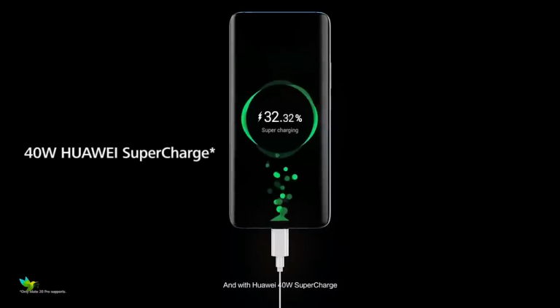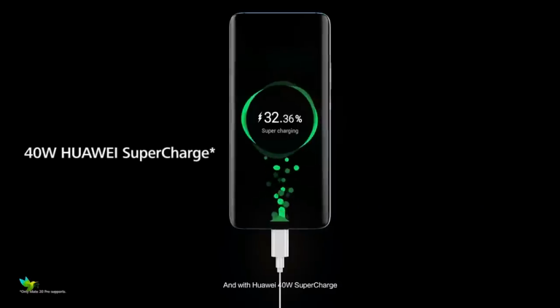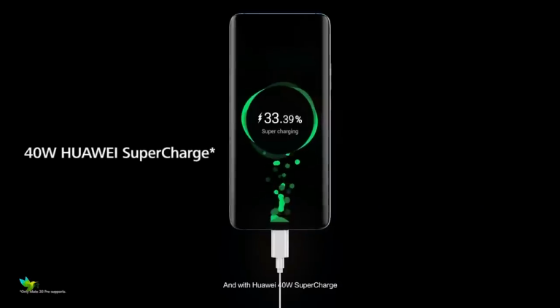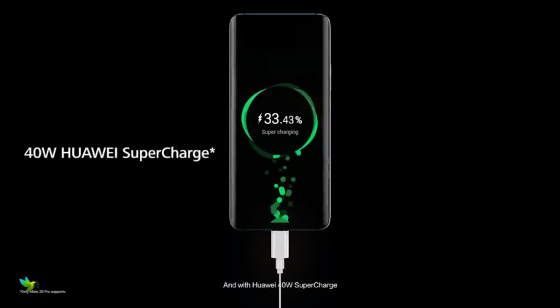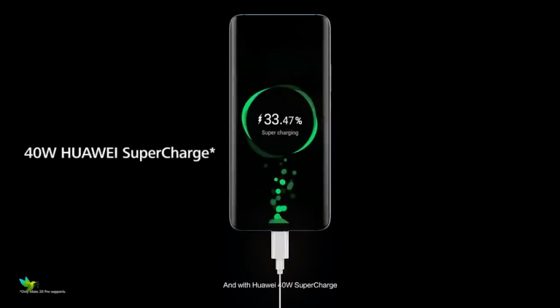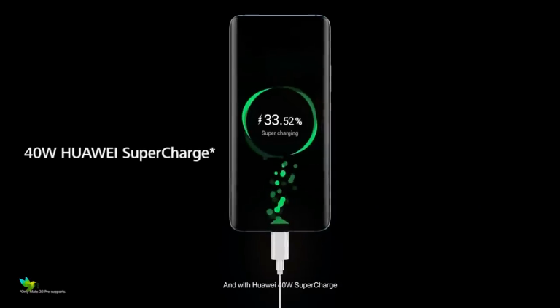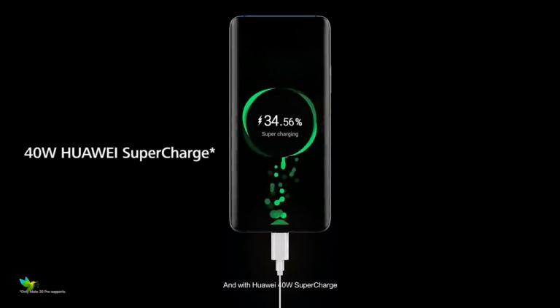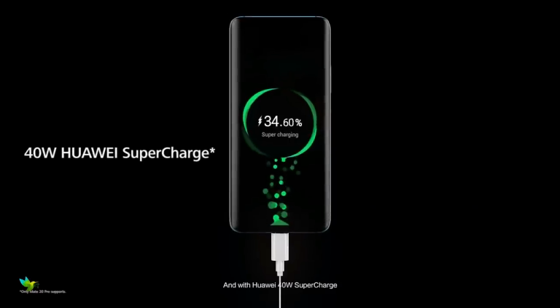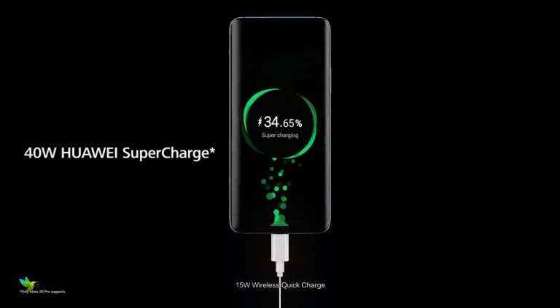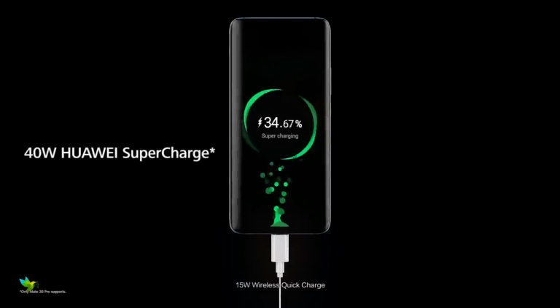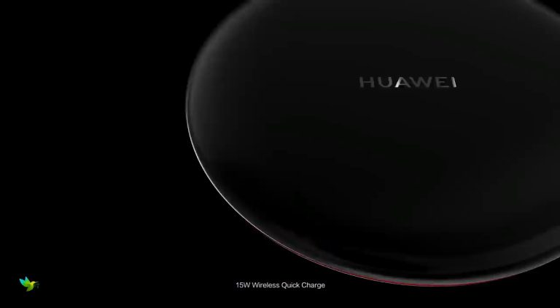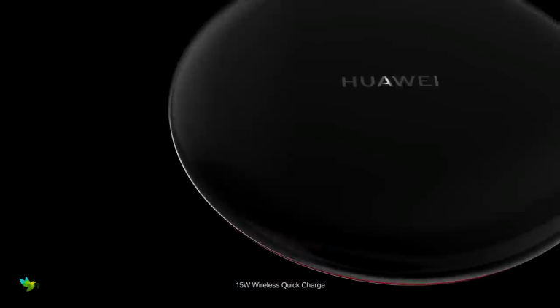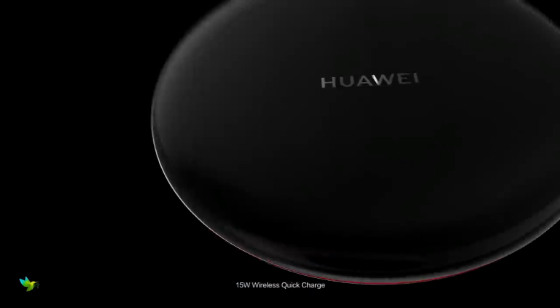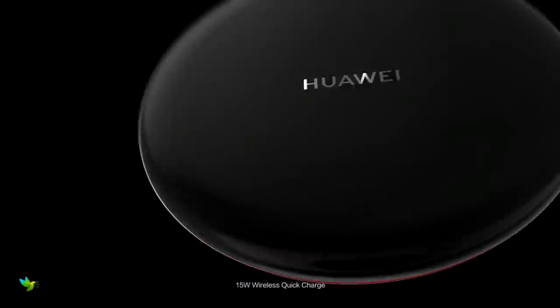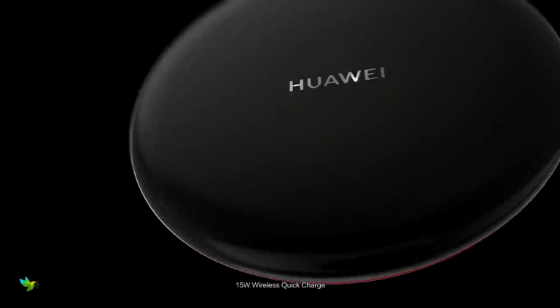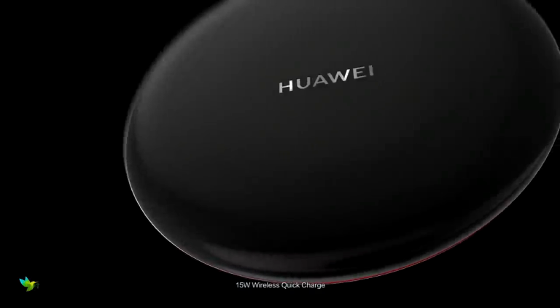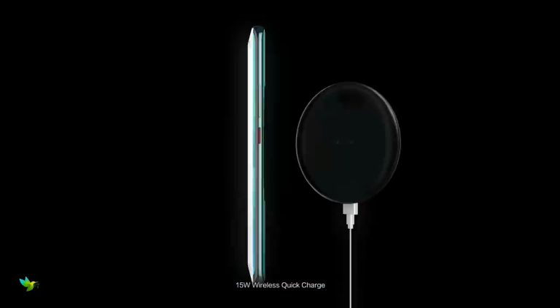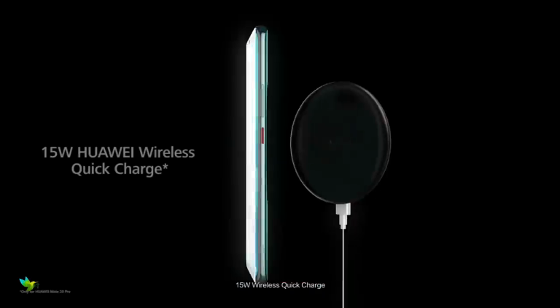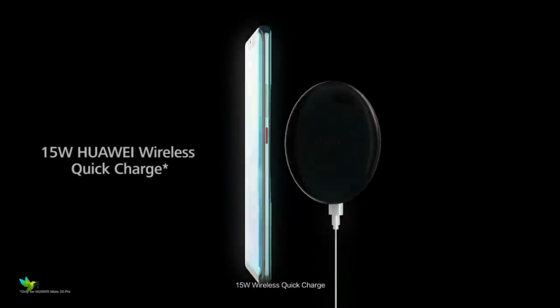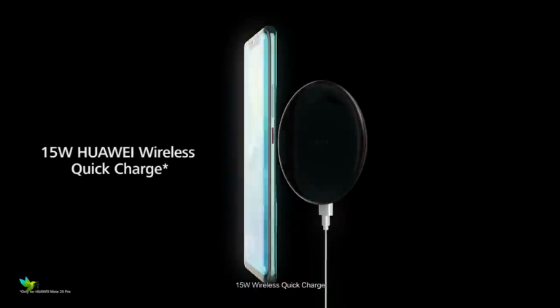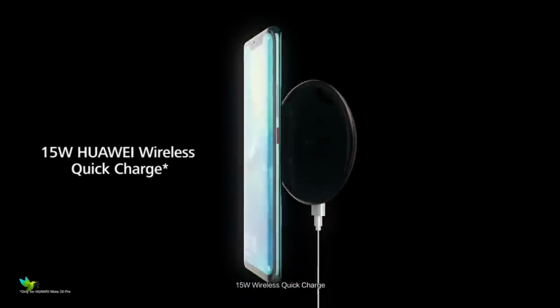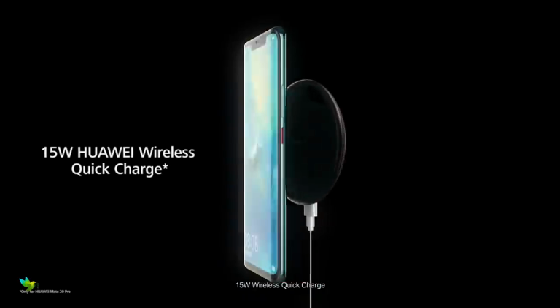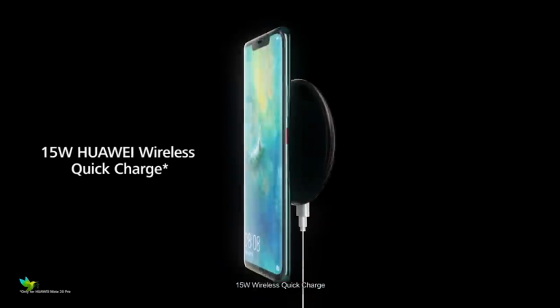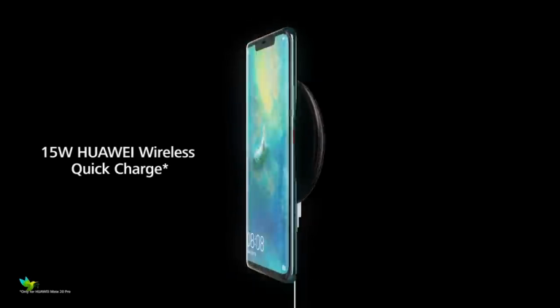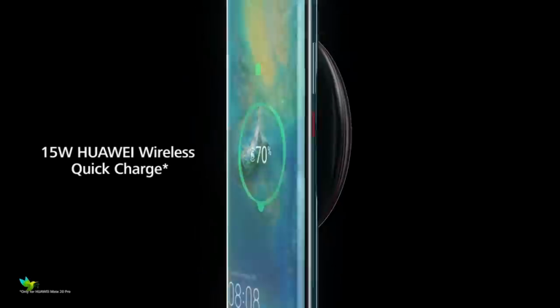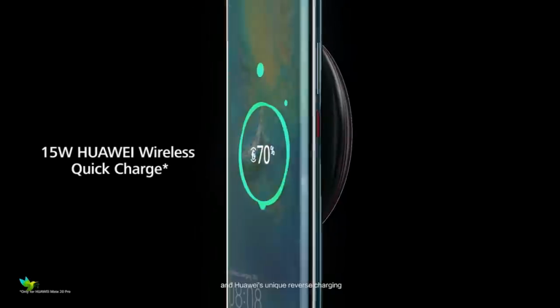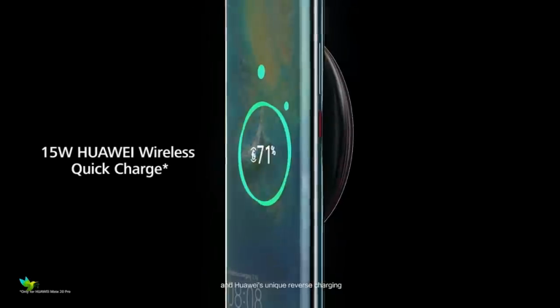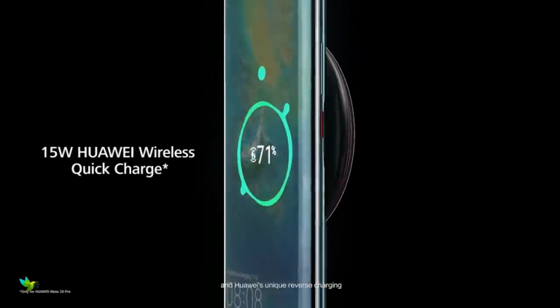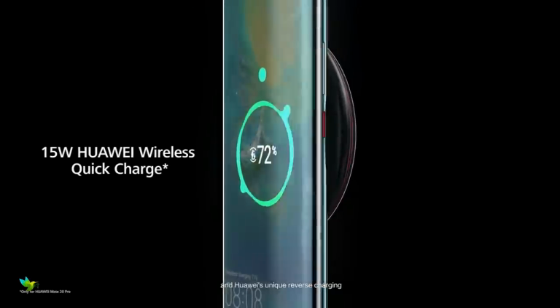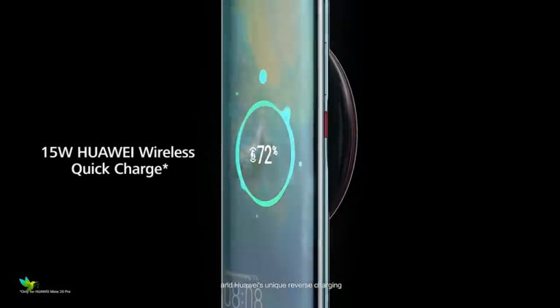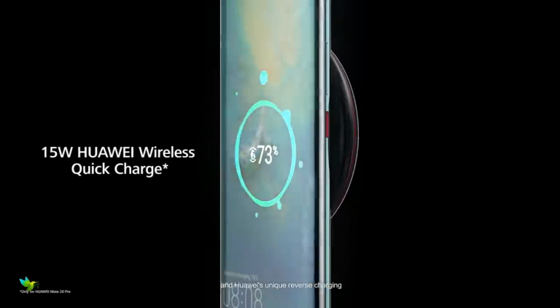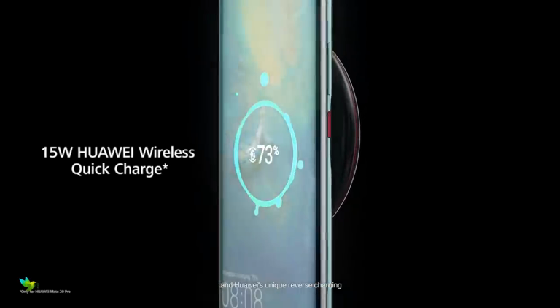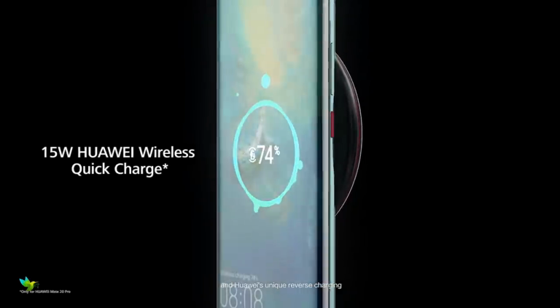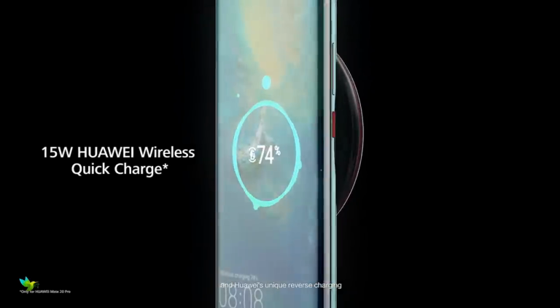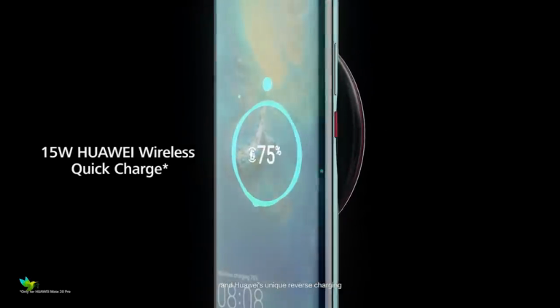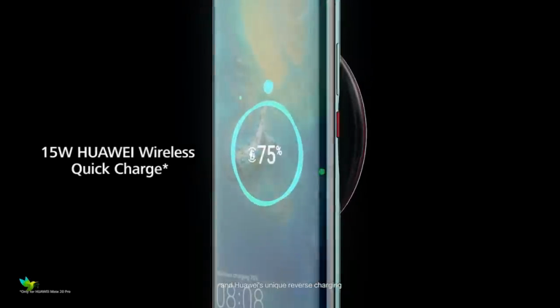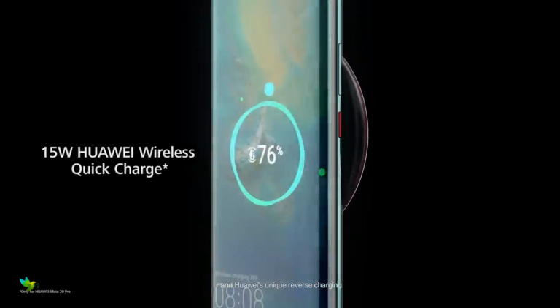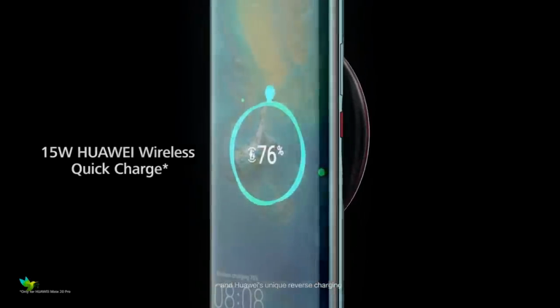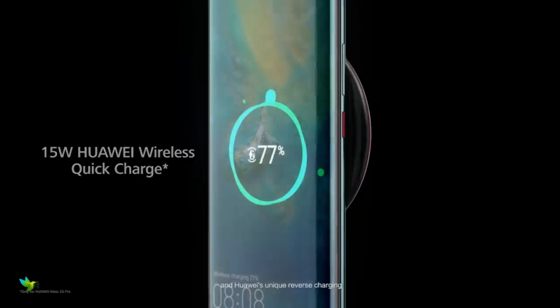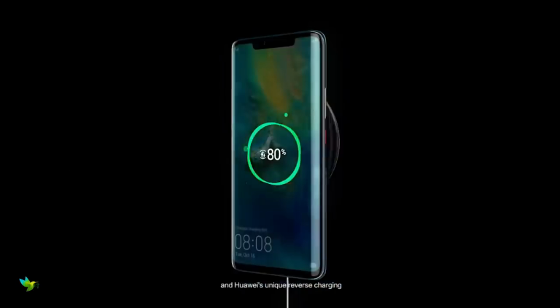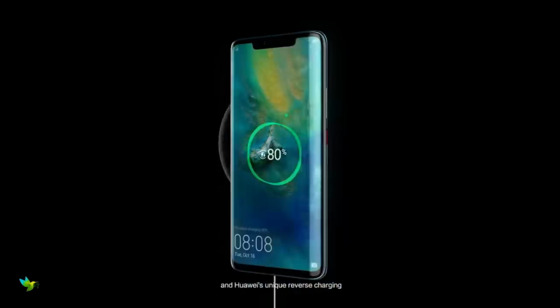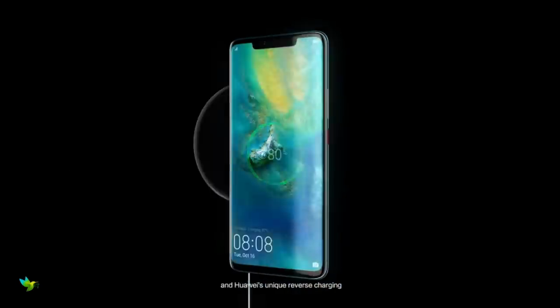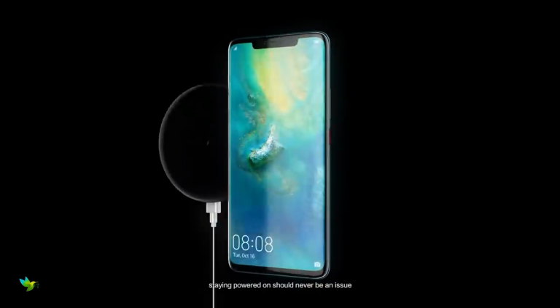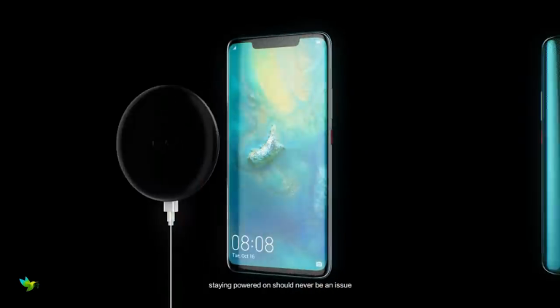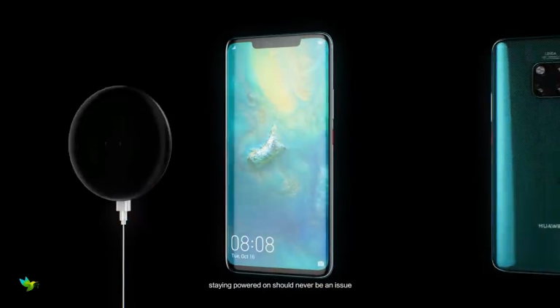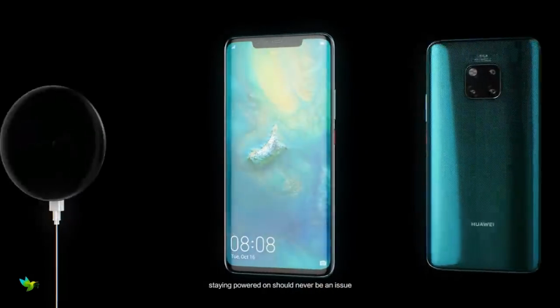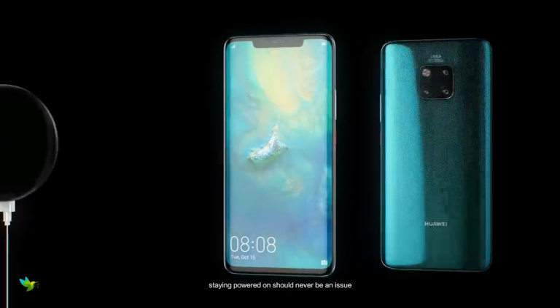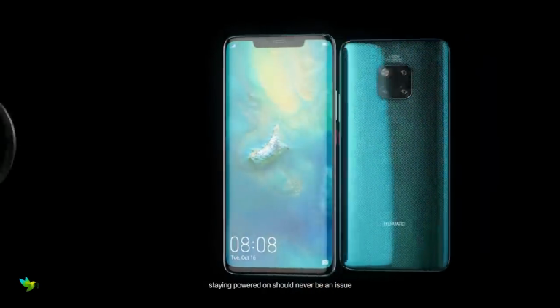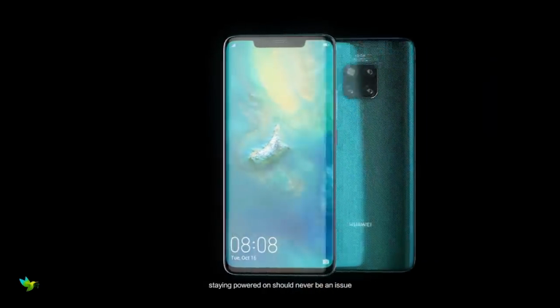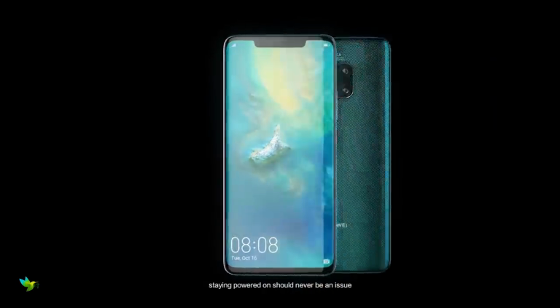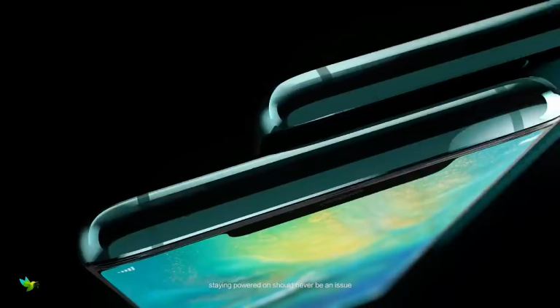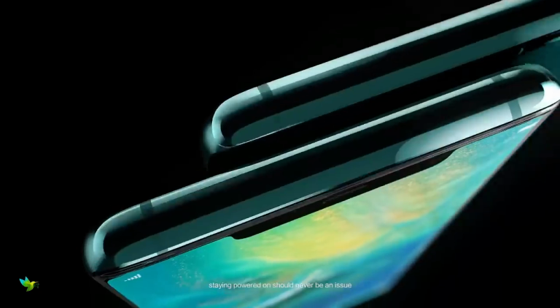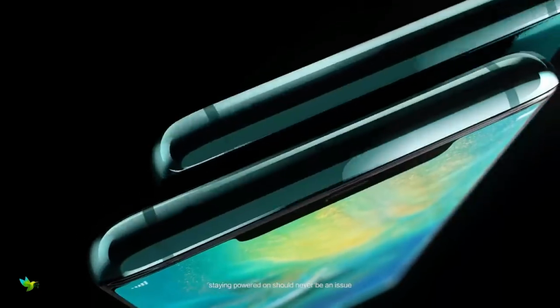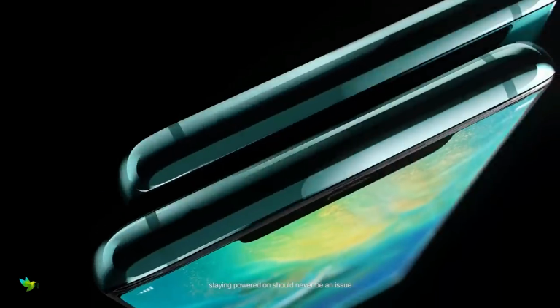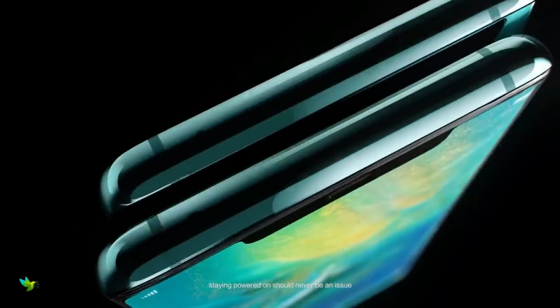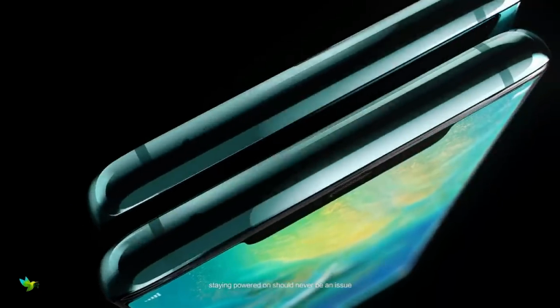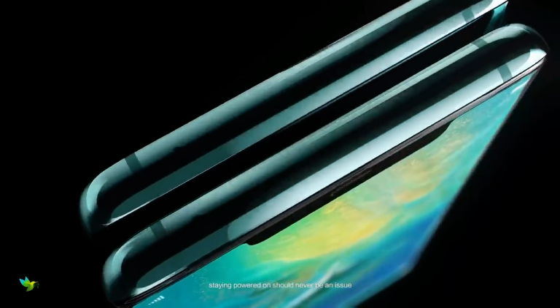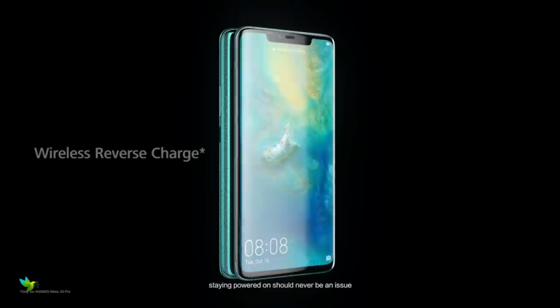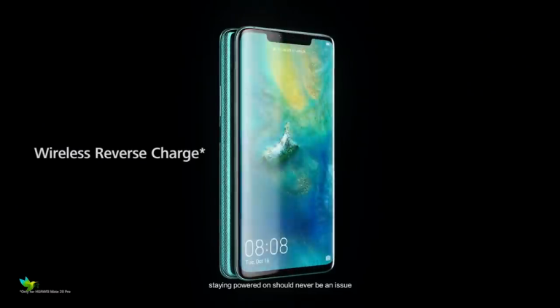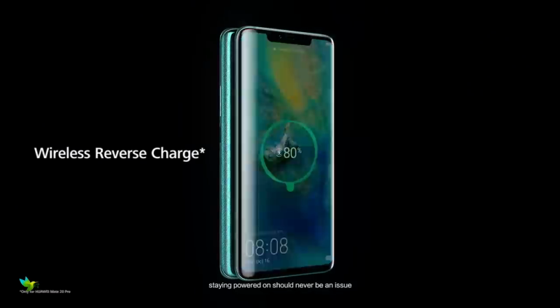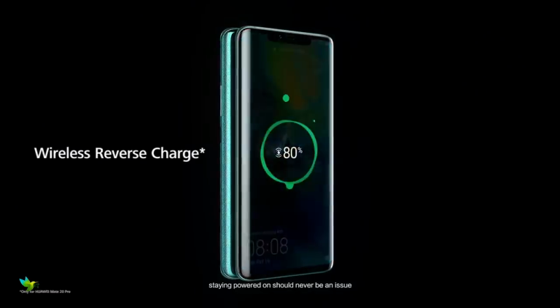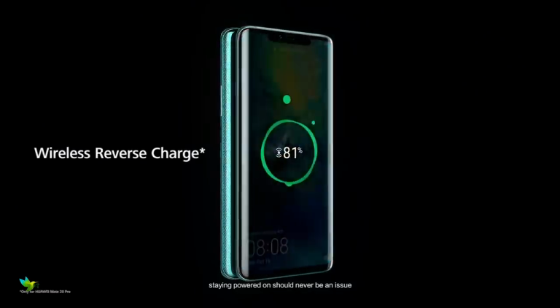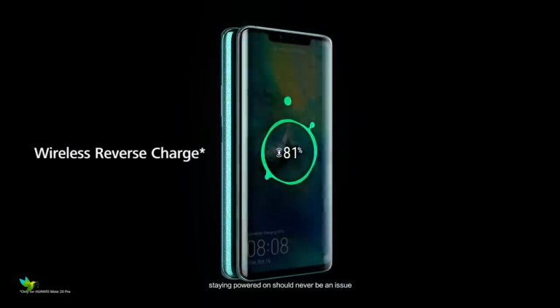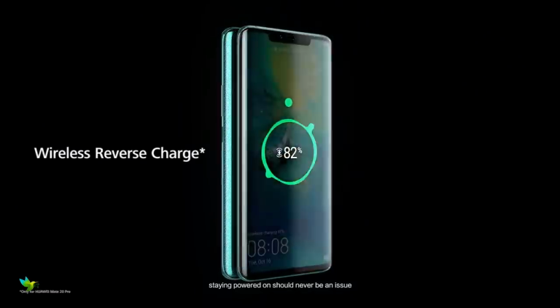You will get great battery life from the Mate 20 Pro, and we regularly achieved a day and a half of use from a single charge during our review time.